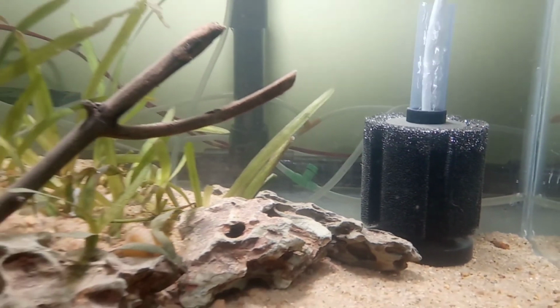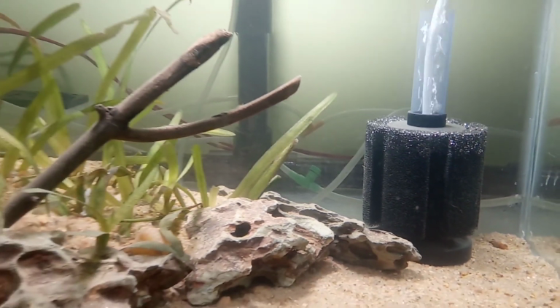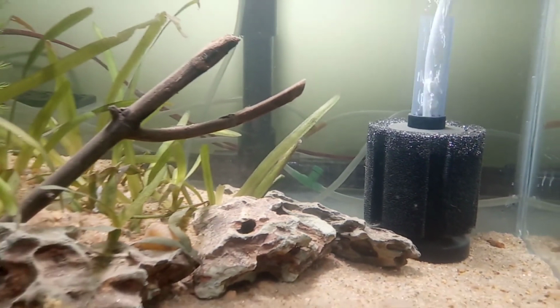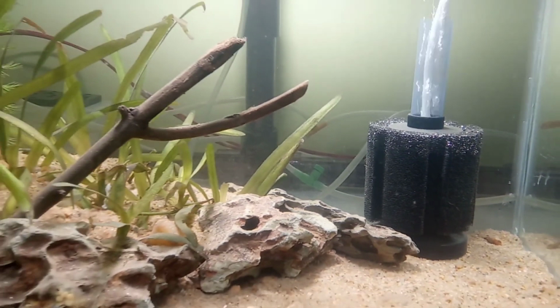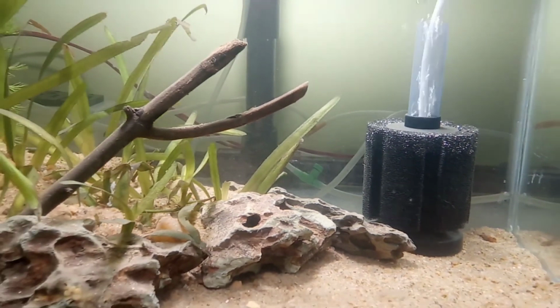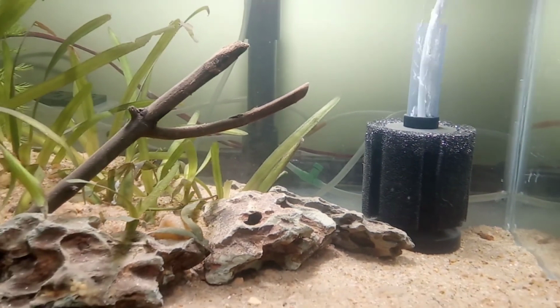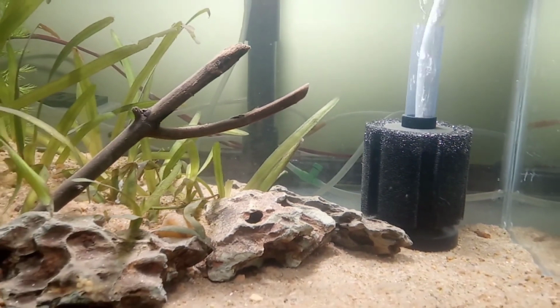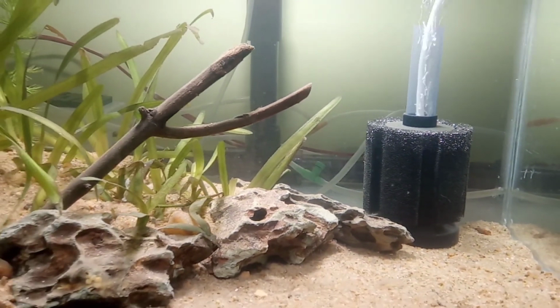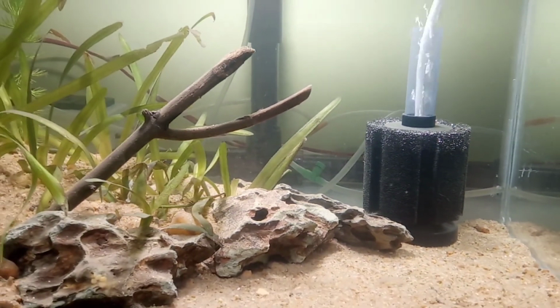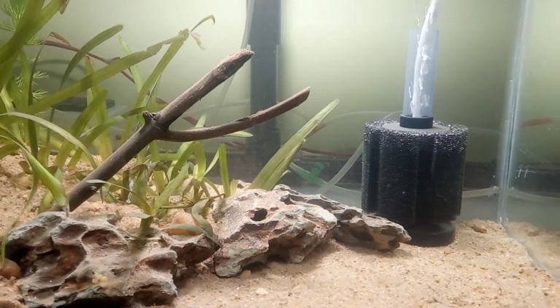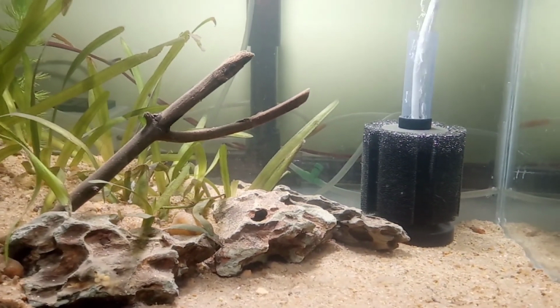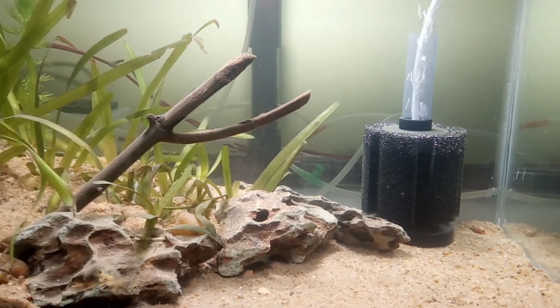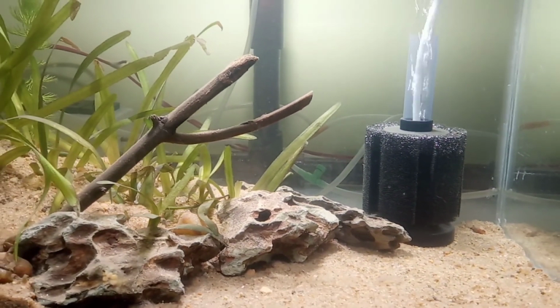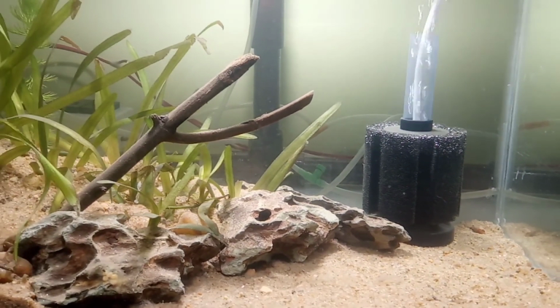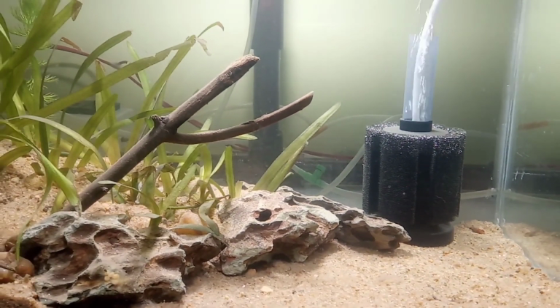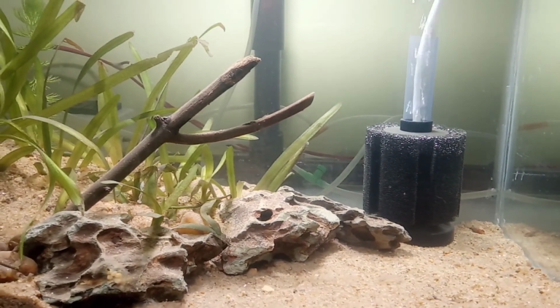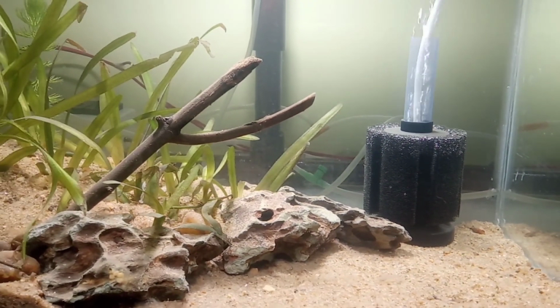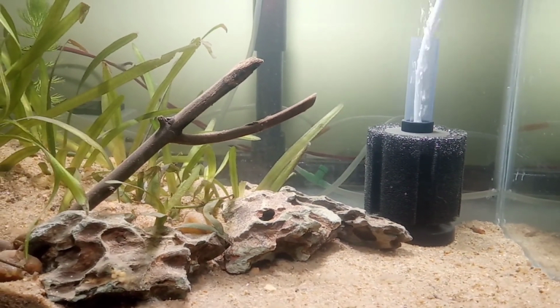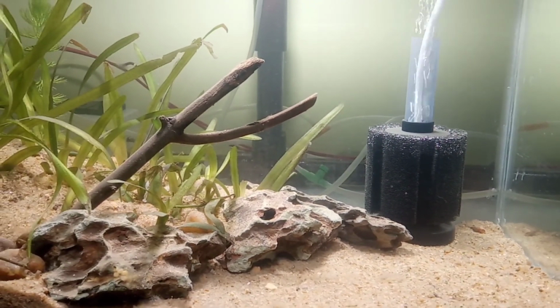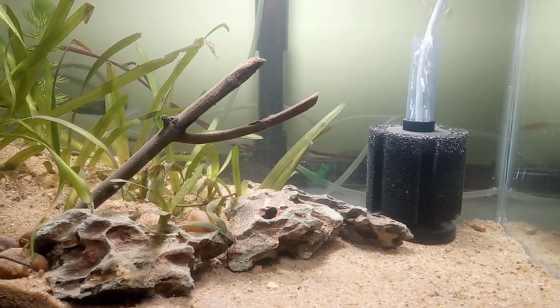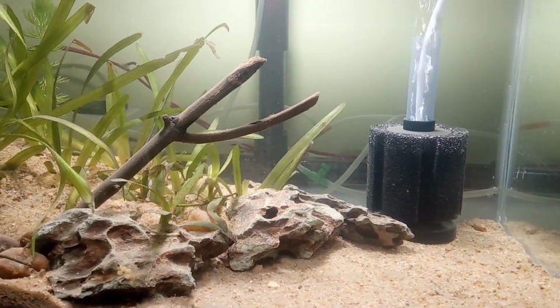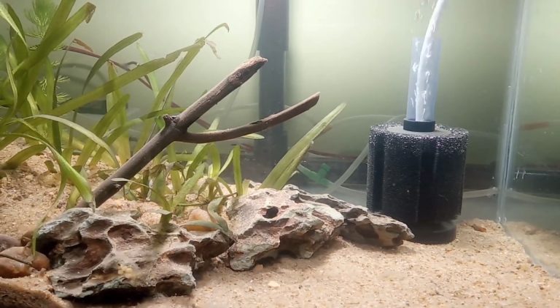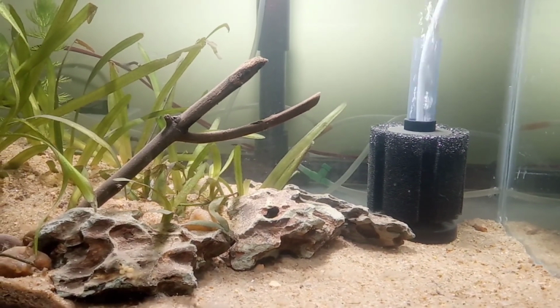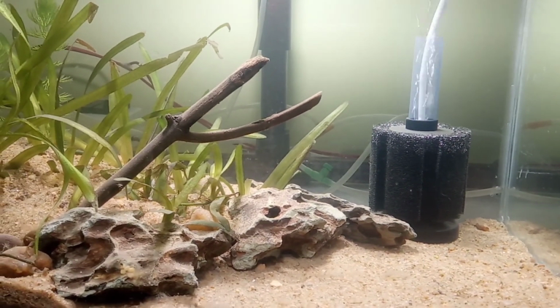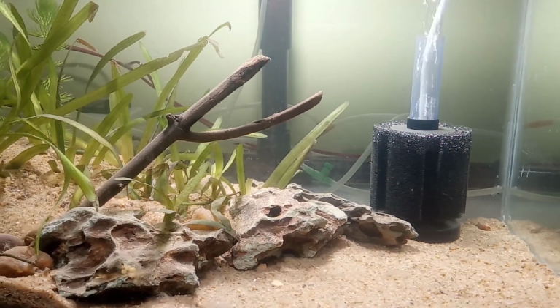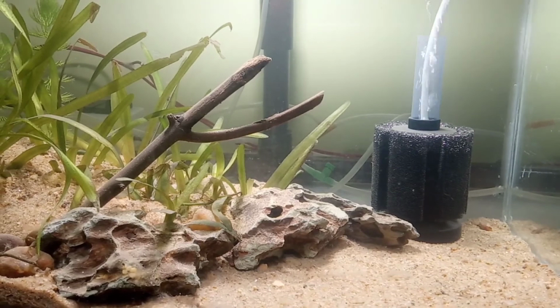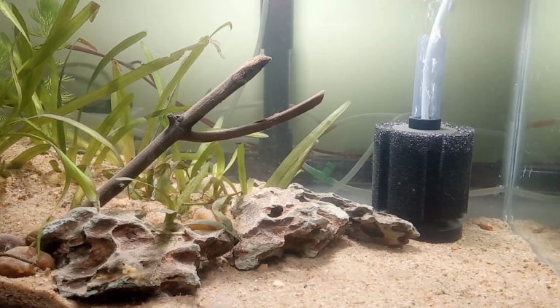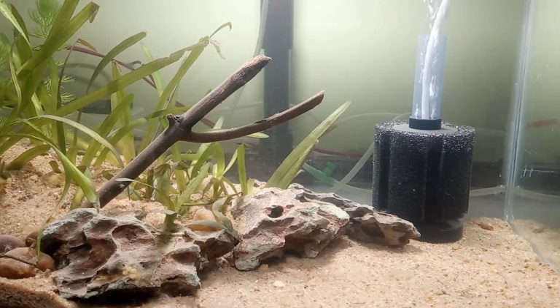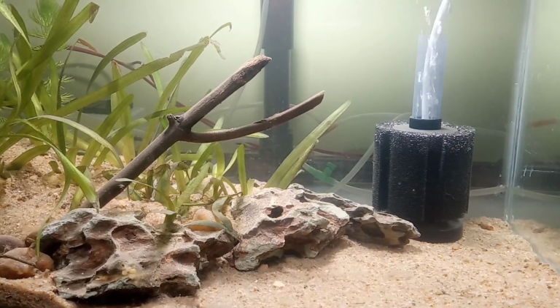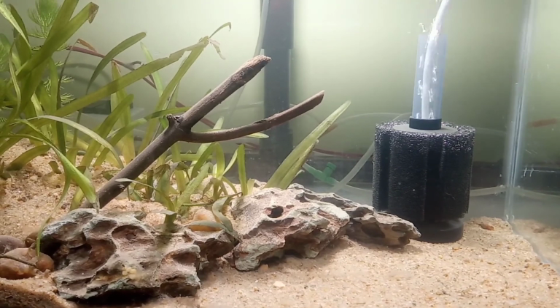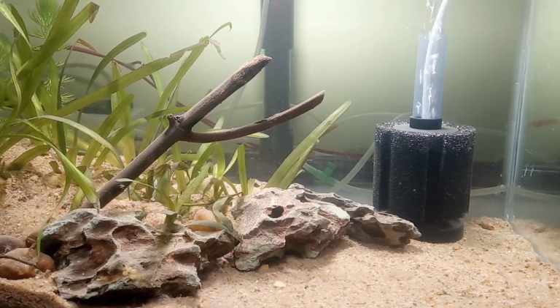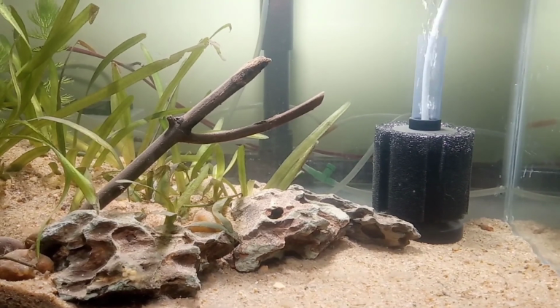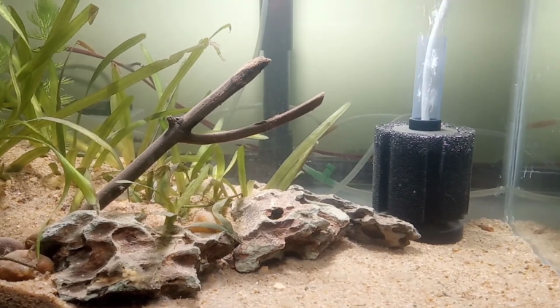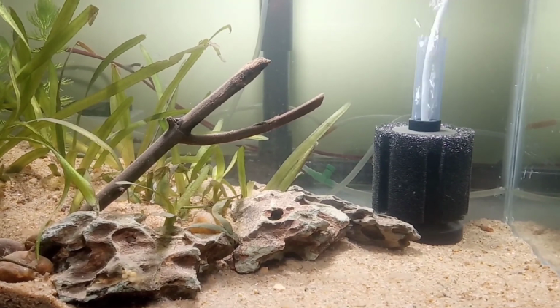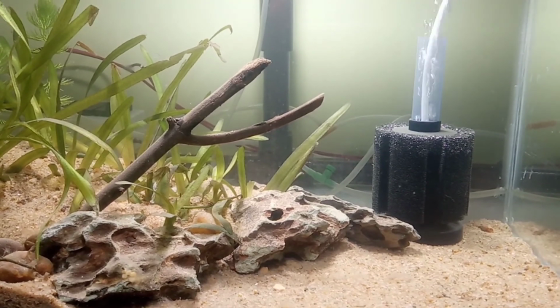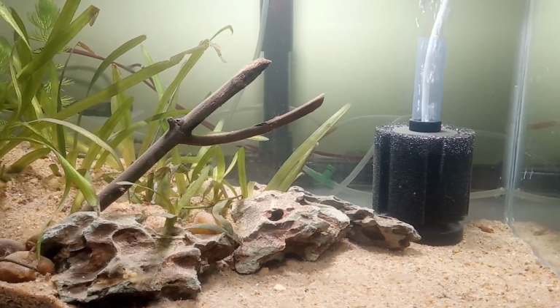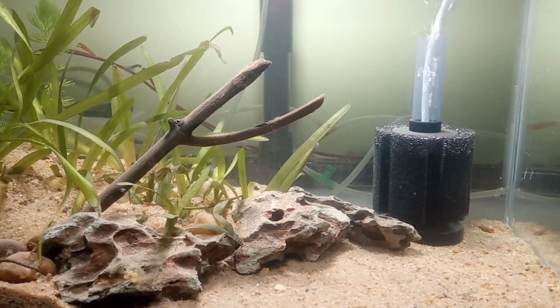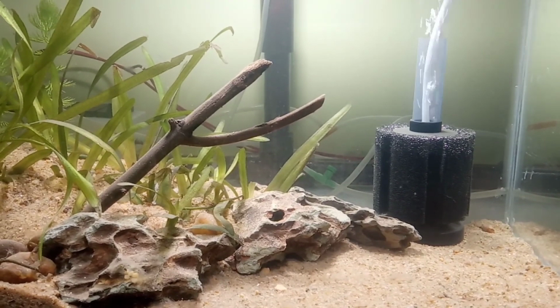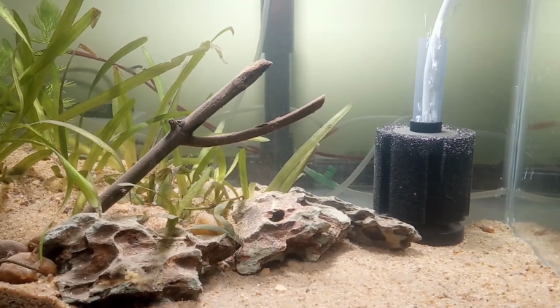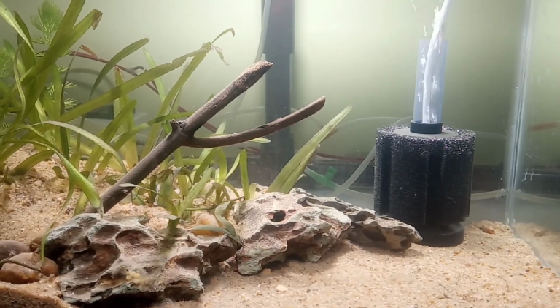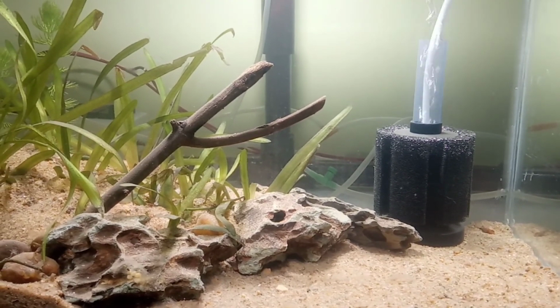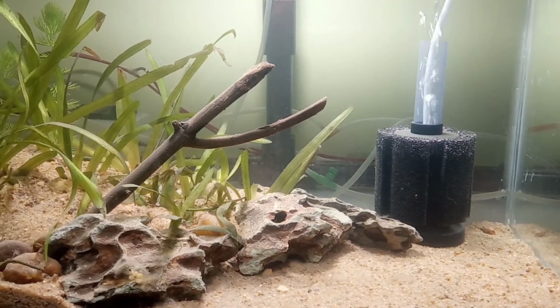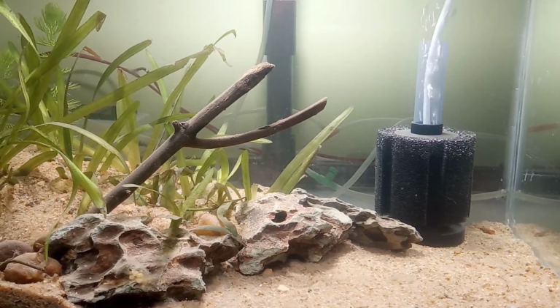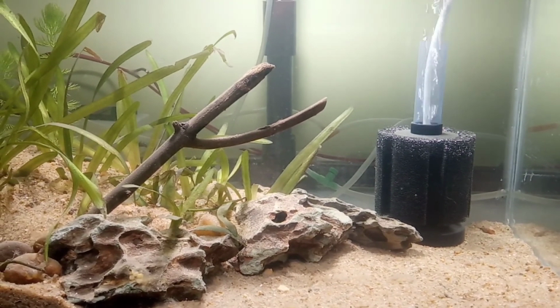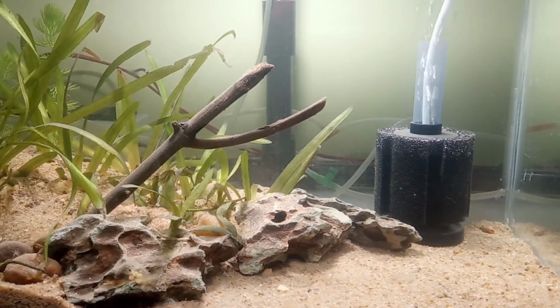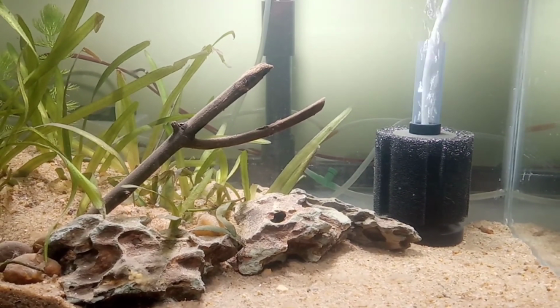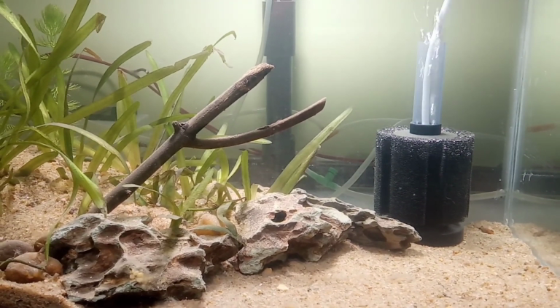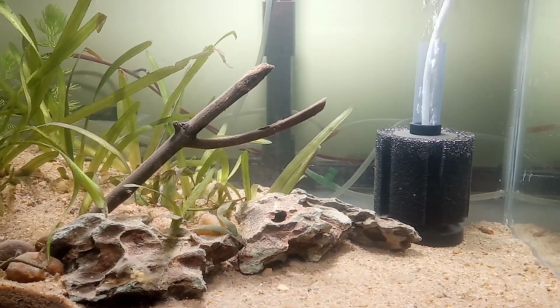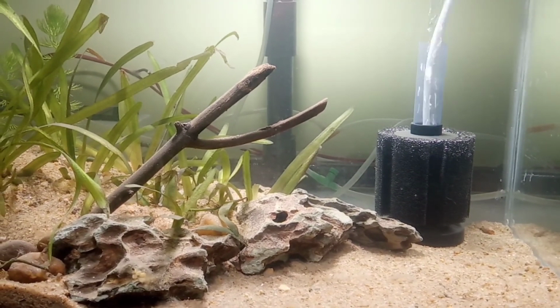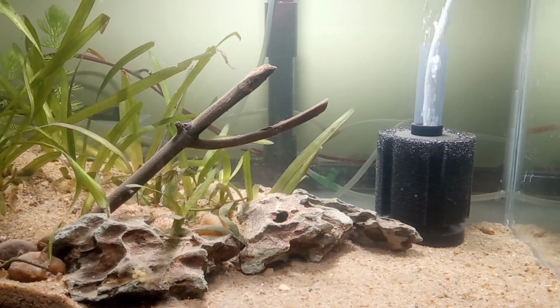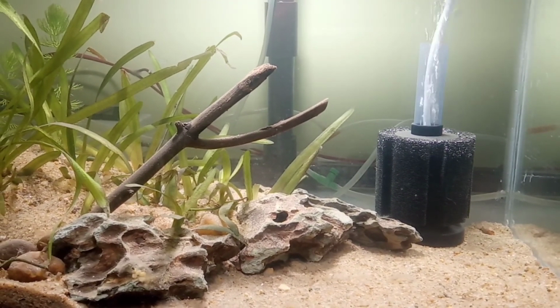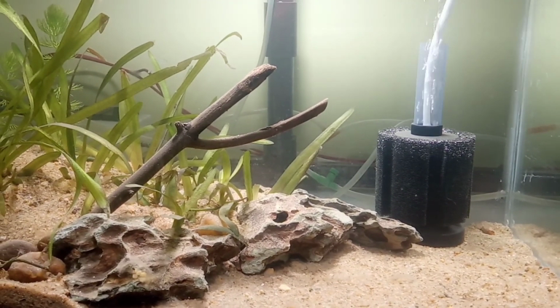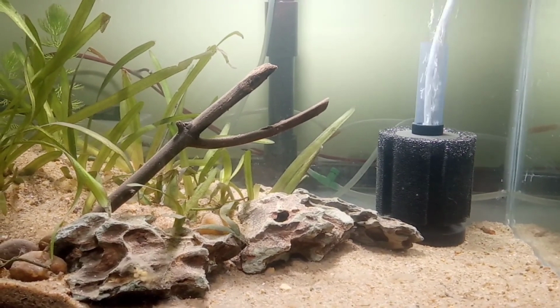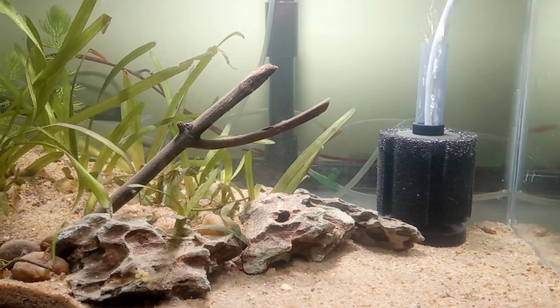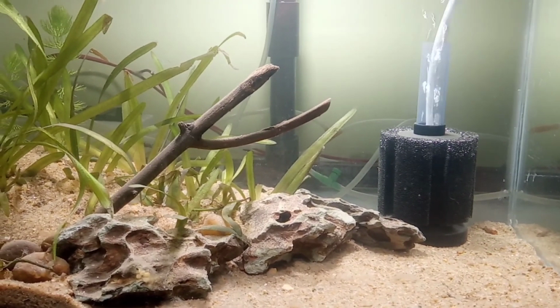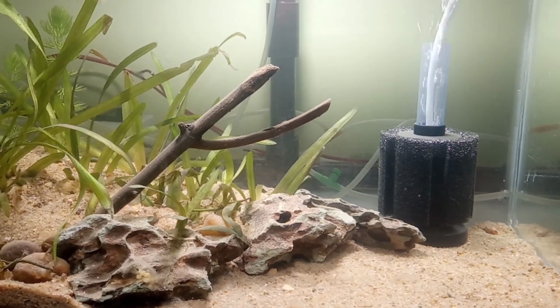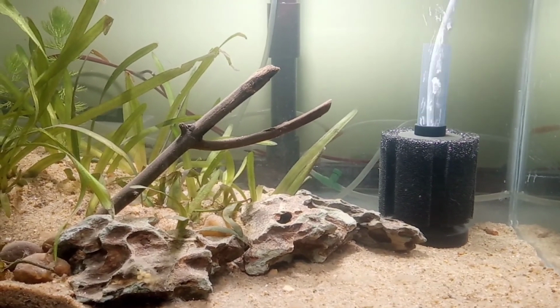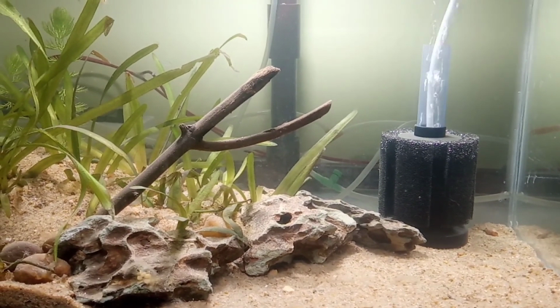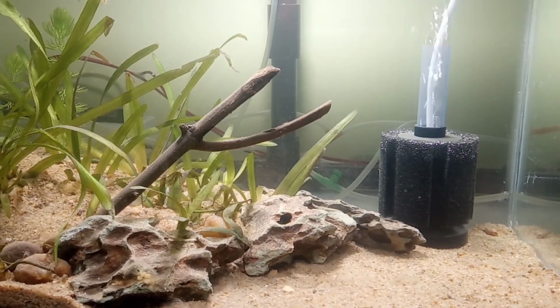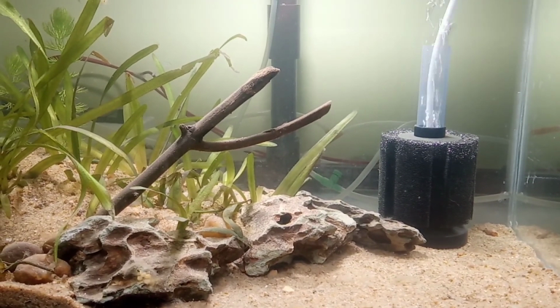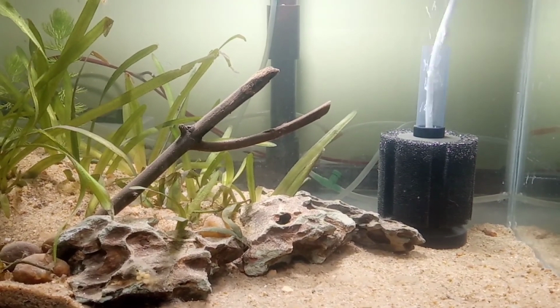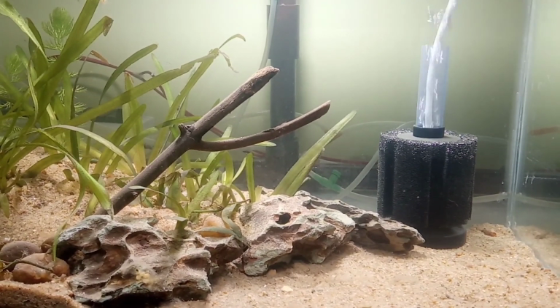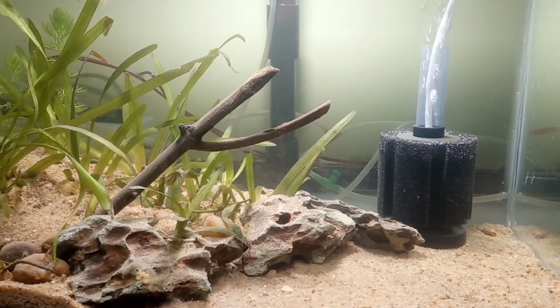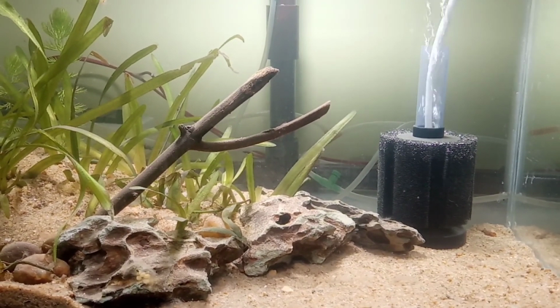This filtration system is very much essential in a fish tank for mechanical filtration of dirt particles. Friends, if you like my video, please subscribe and share with your friends. Thank you.